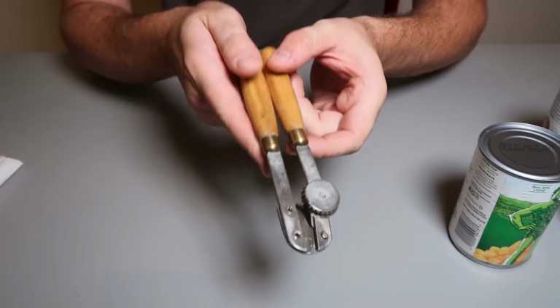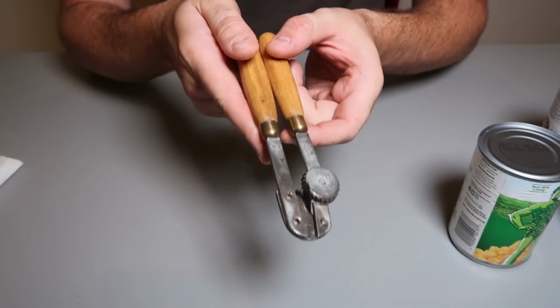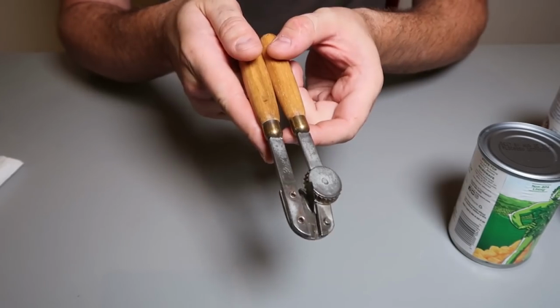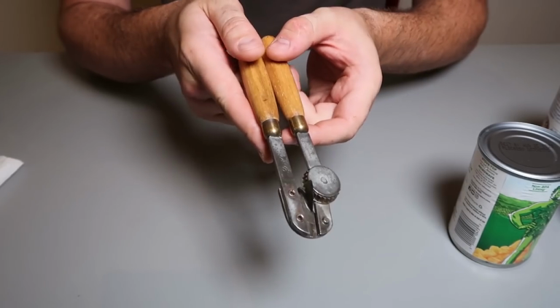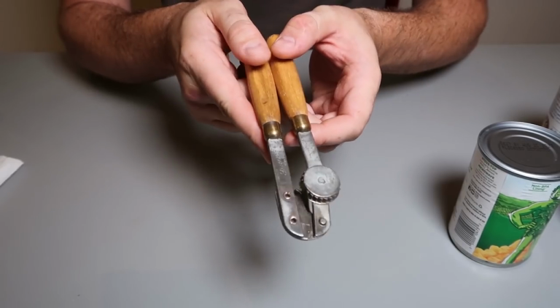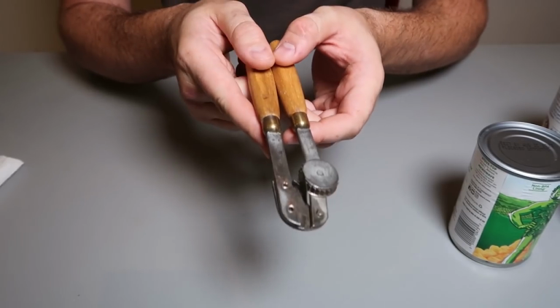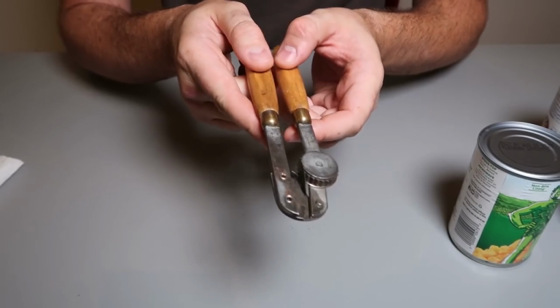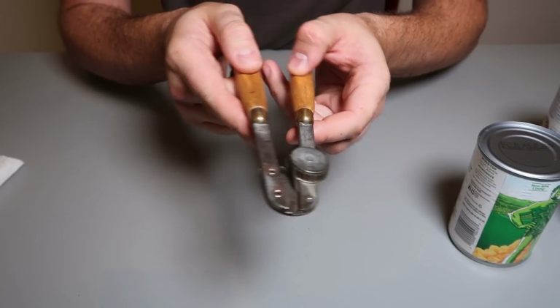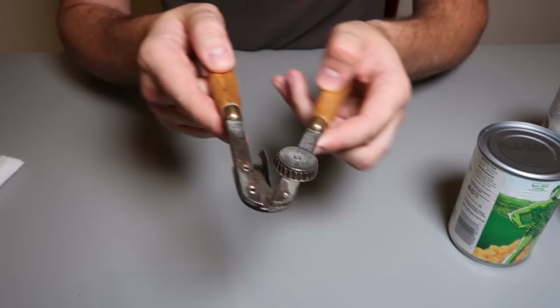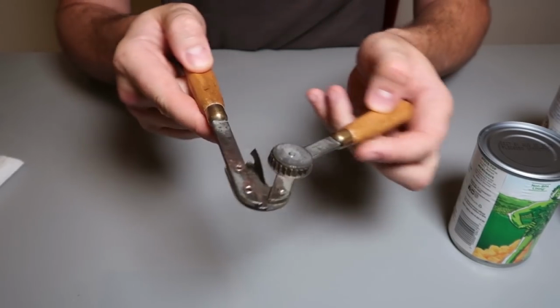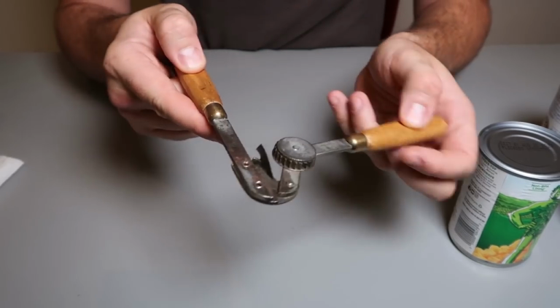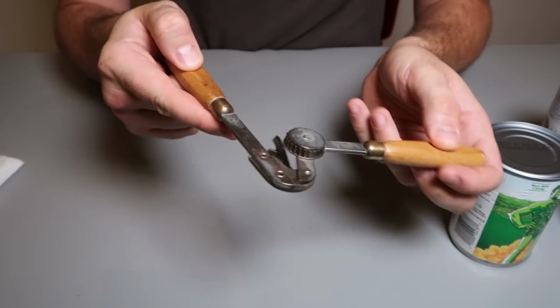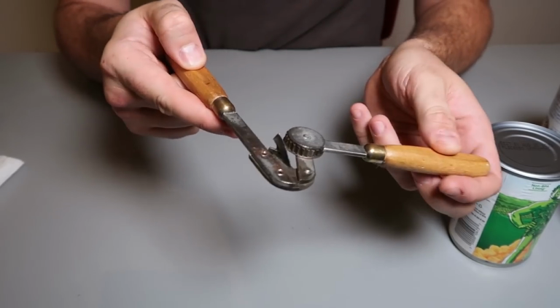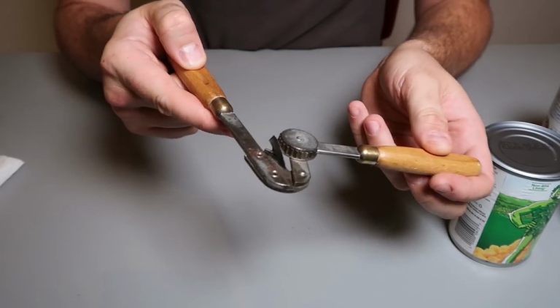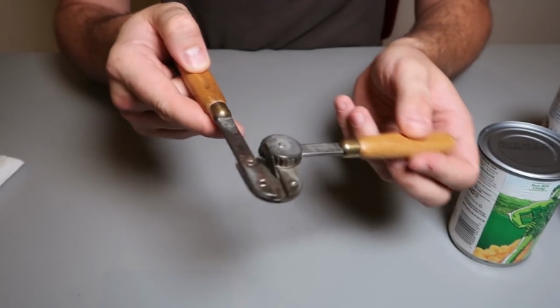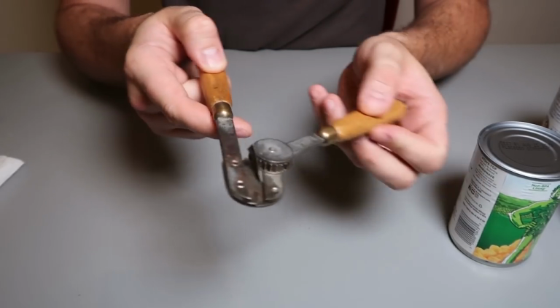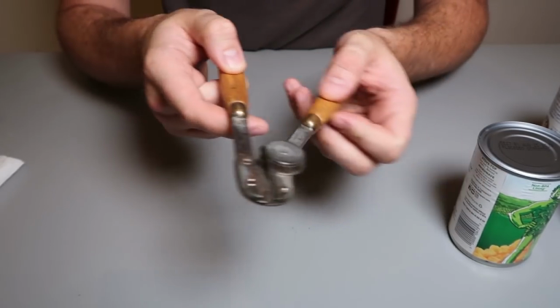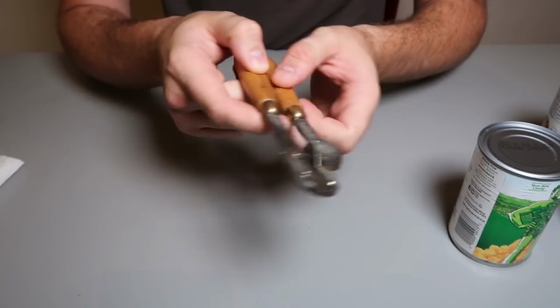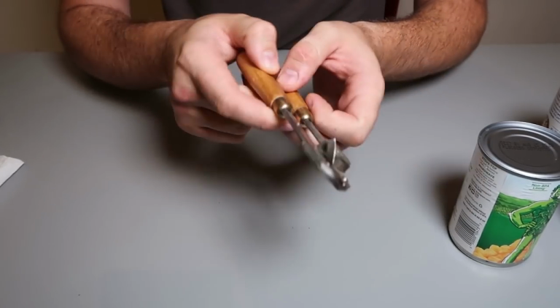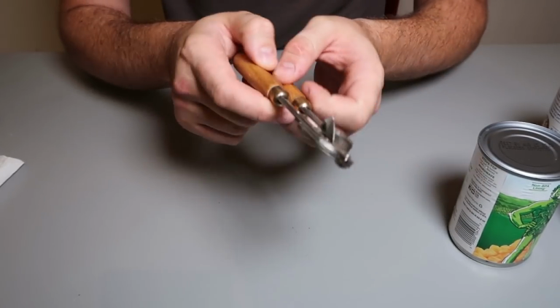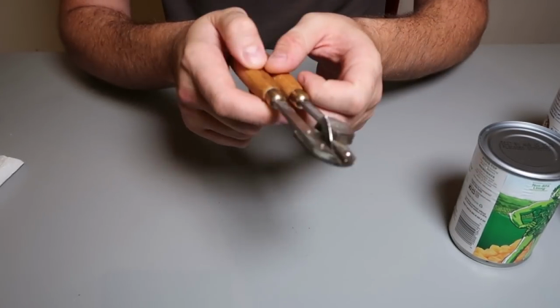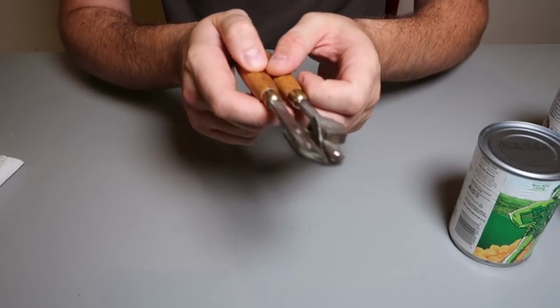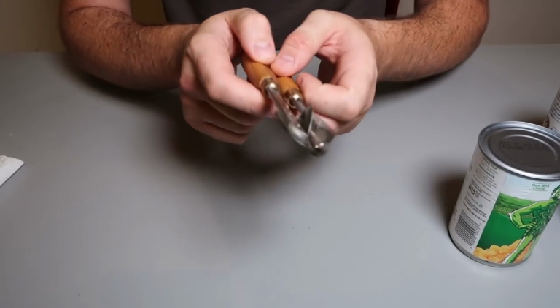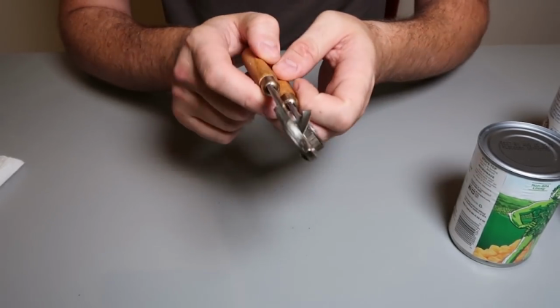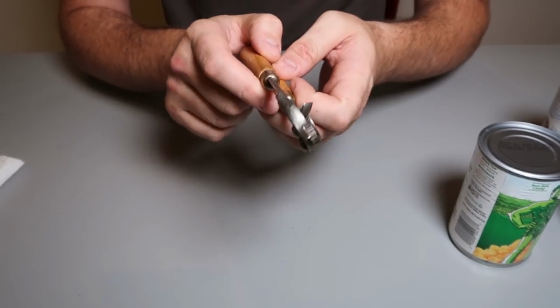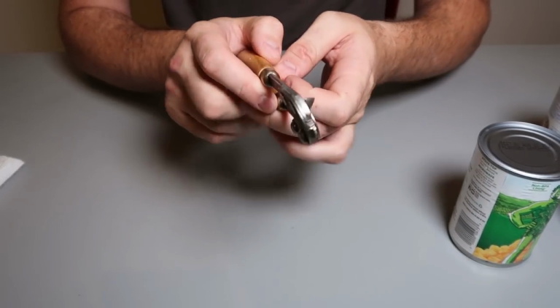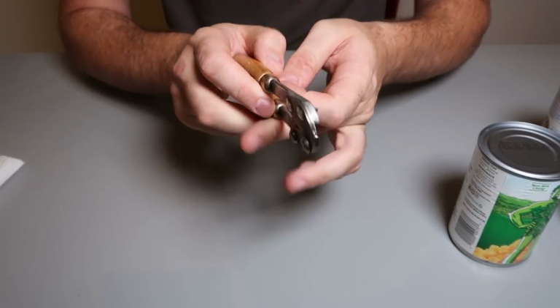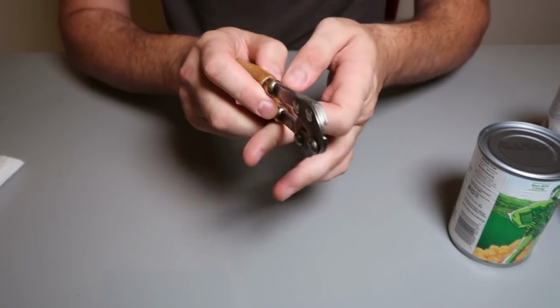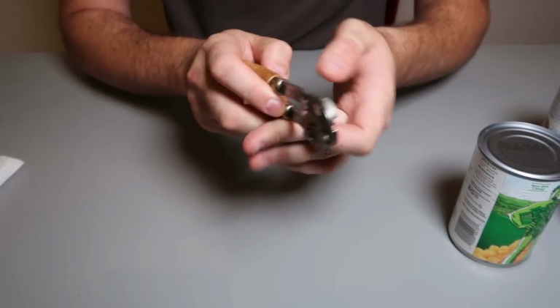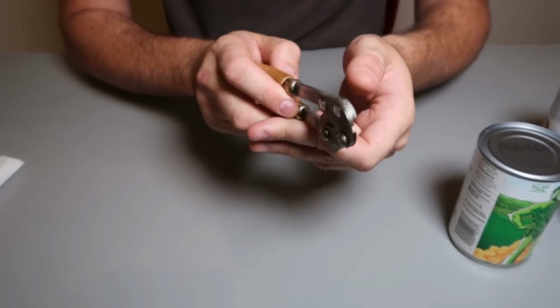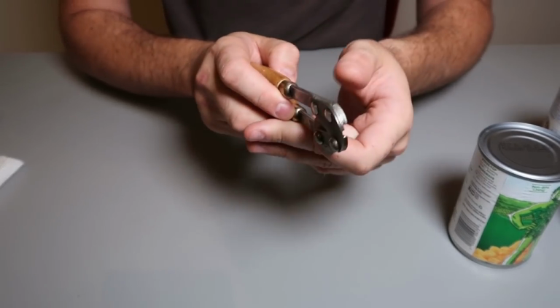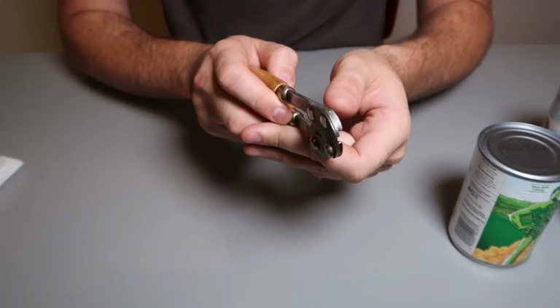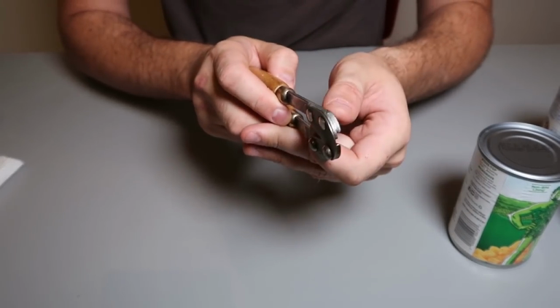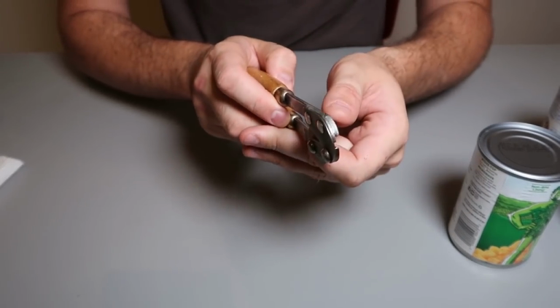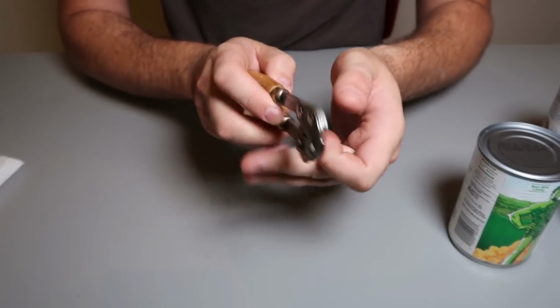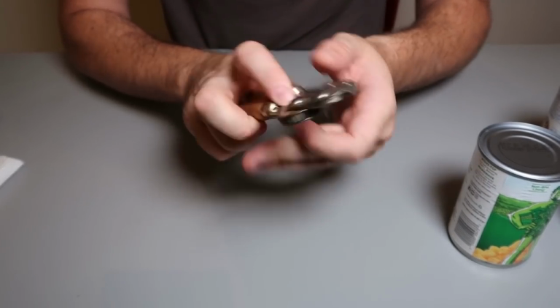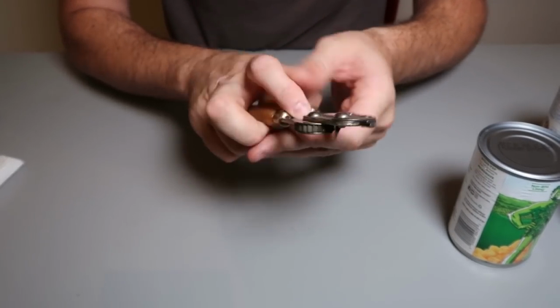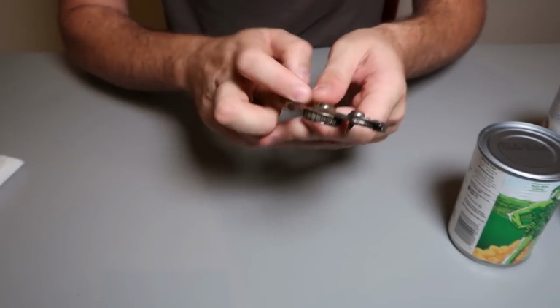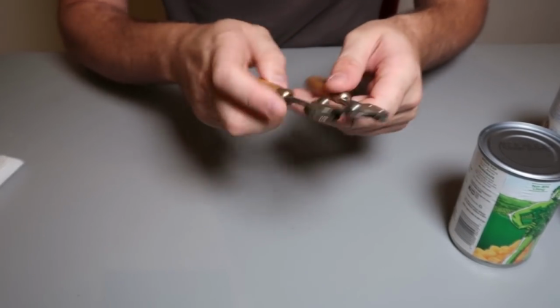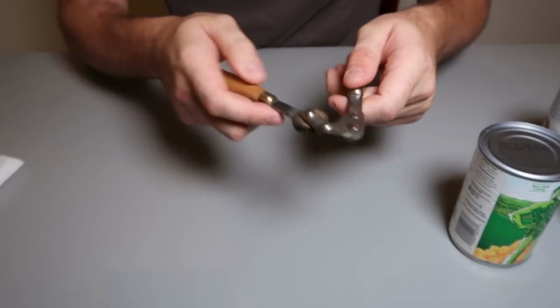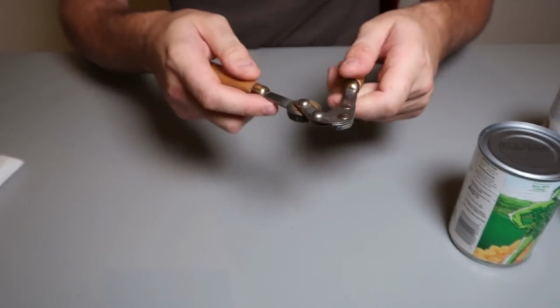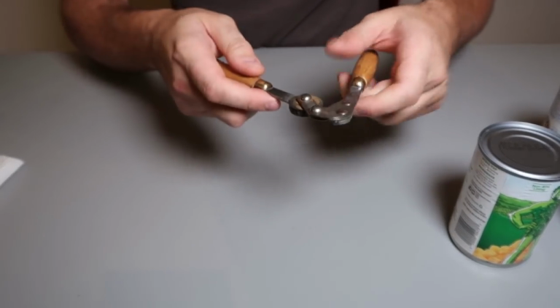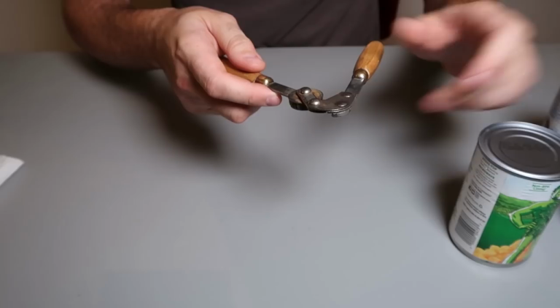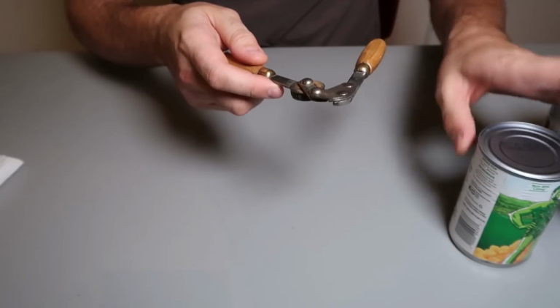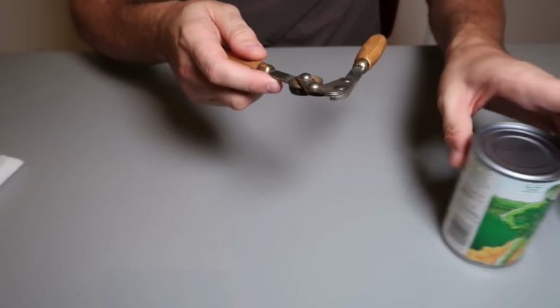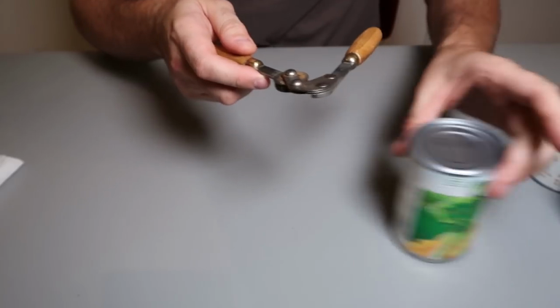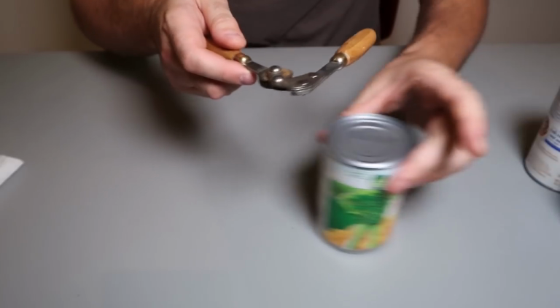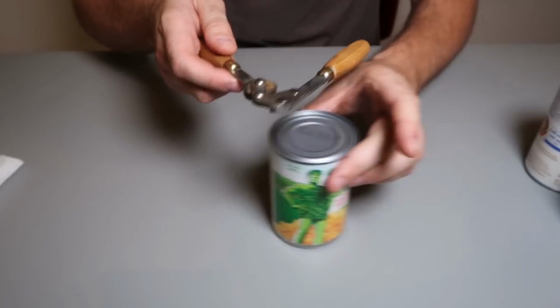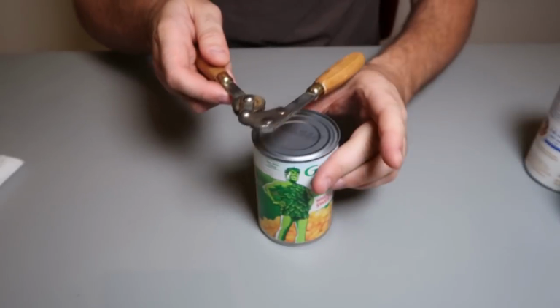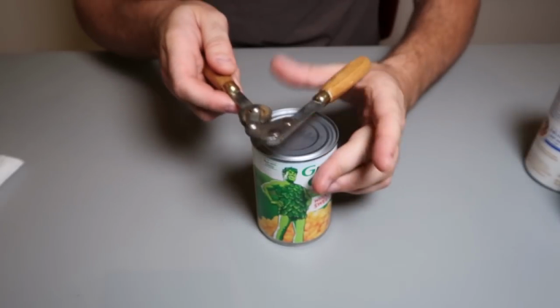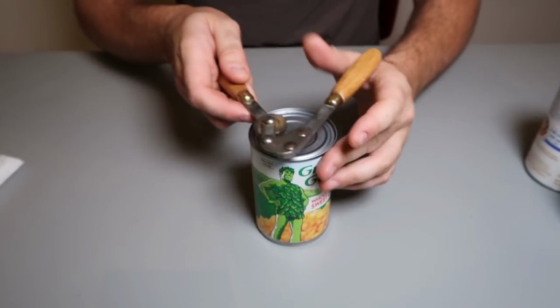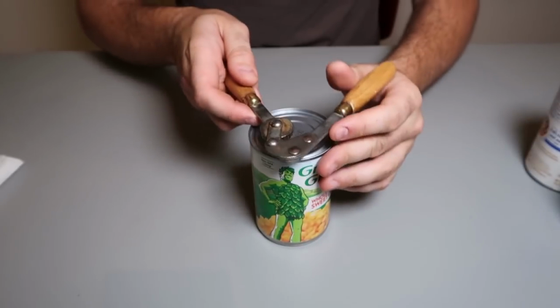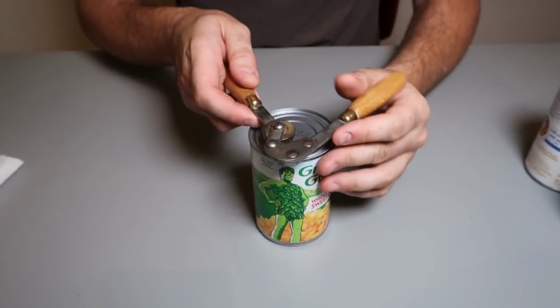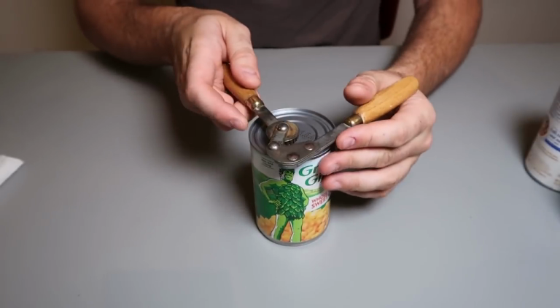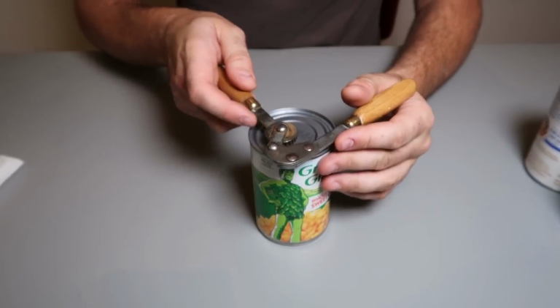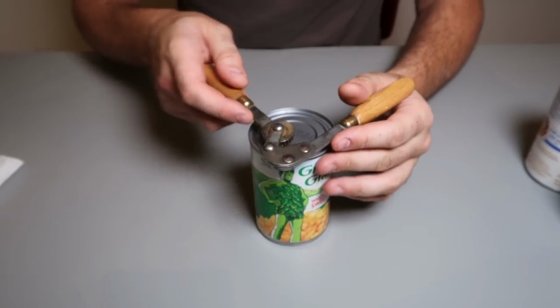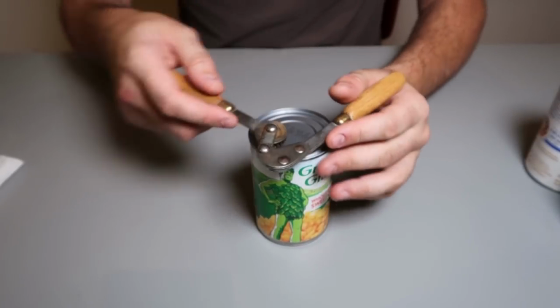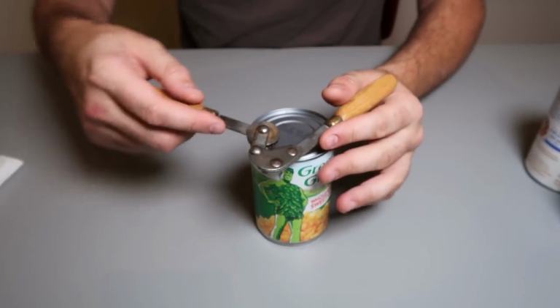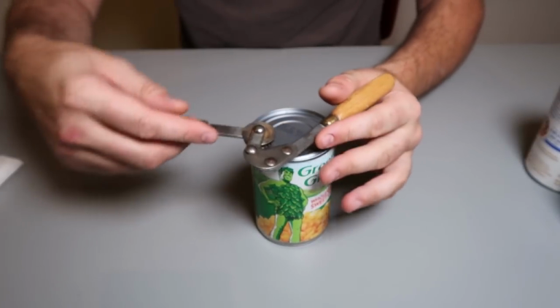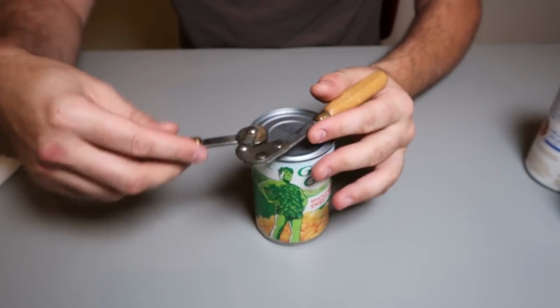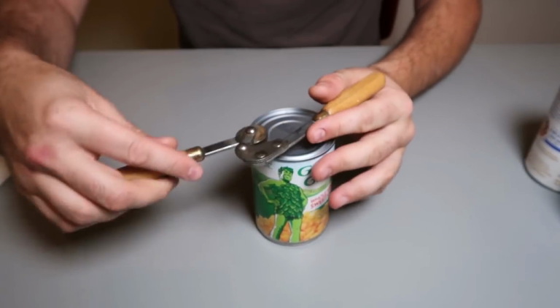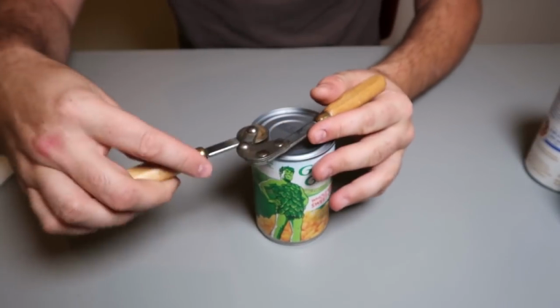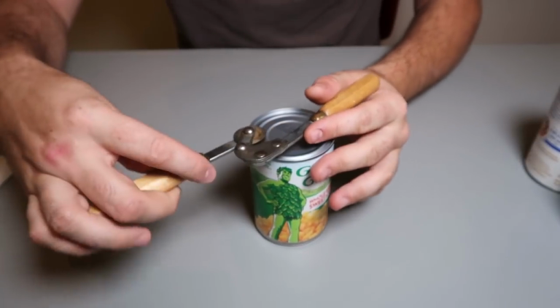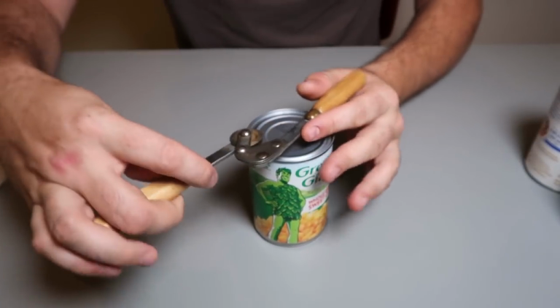Got it here, another wheel dust can opener. Check this out. This one is very sharp, so let's figure out how to use it.